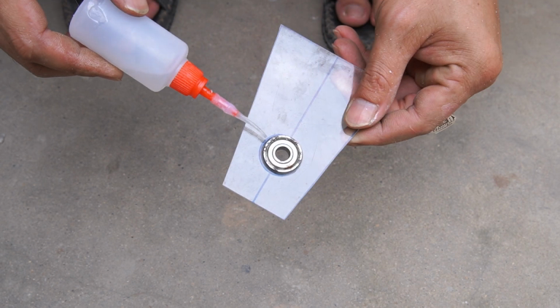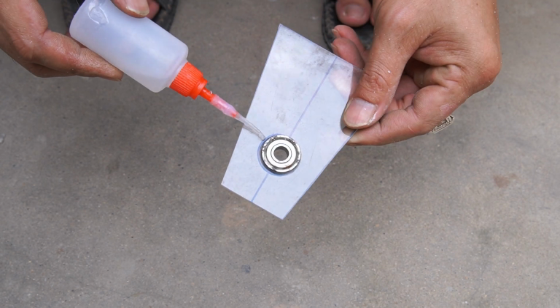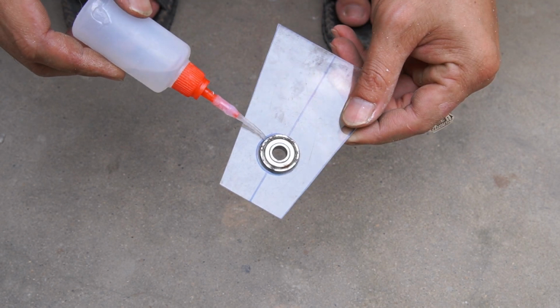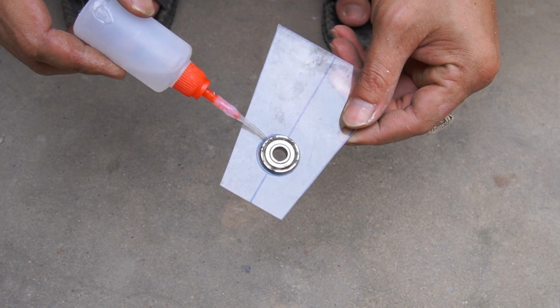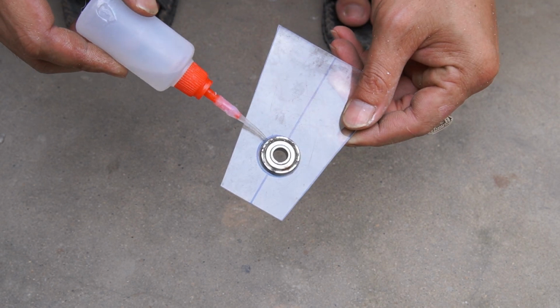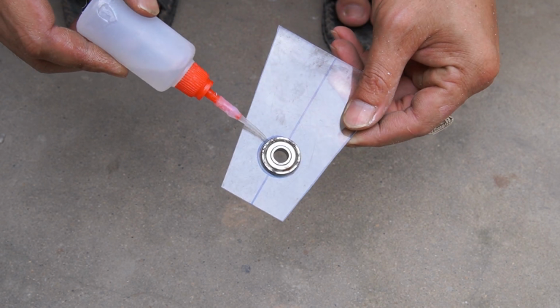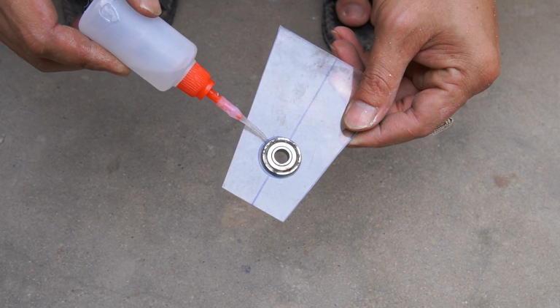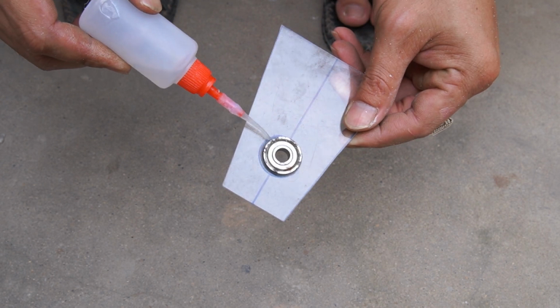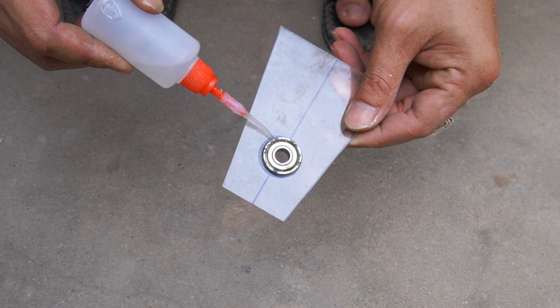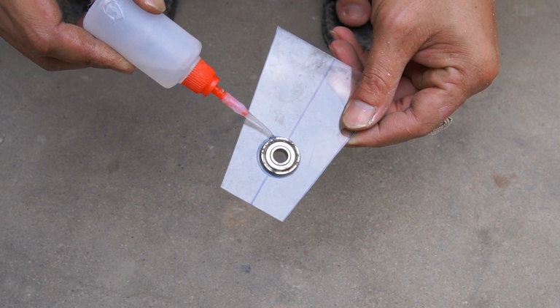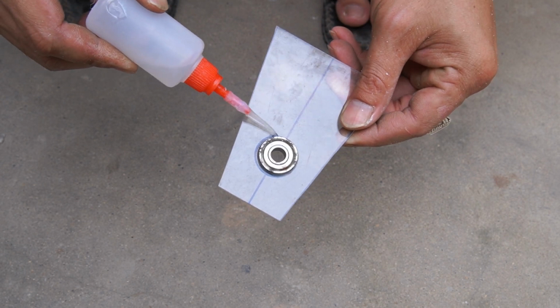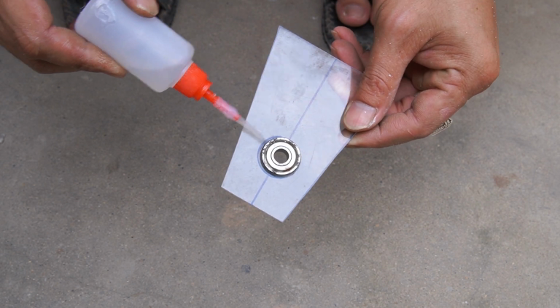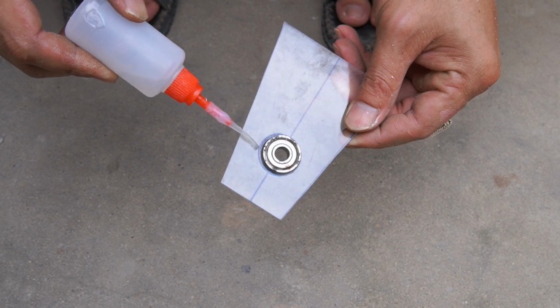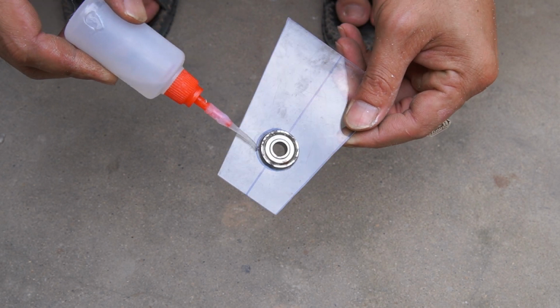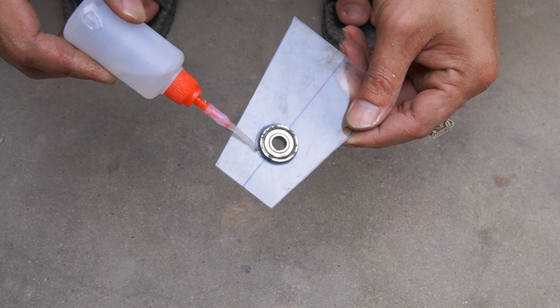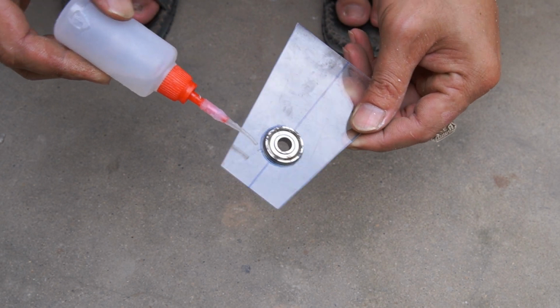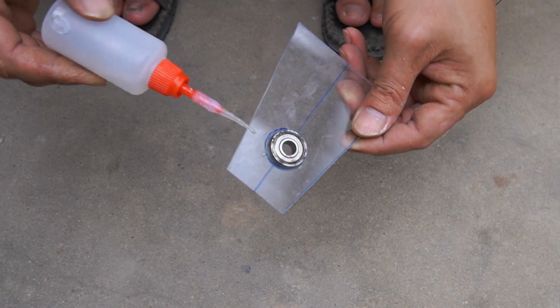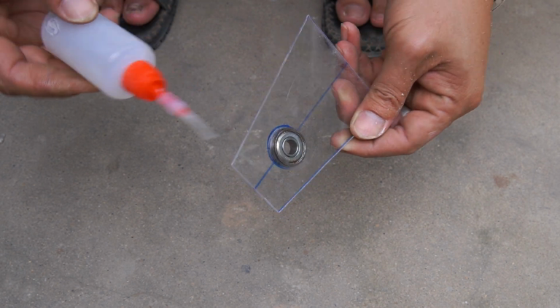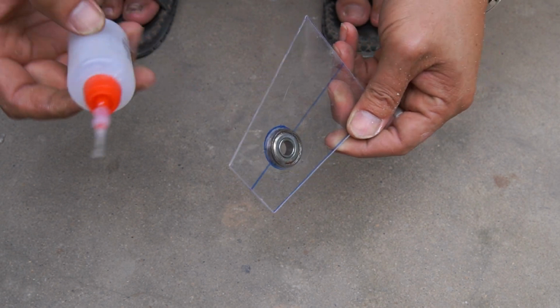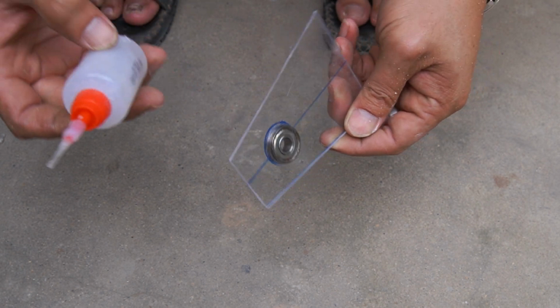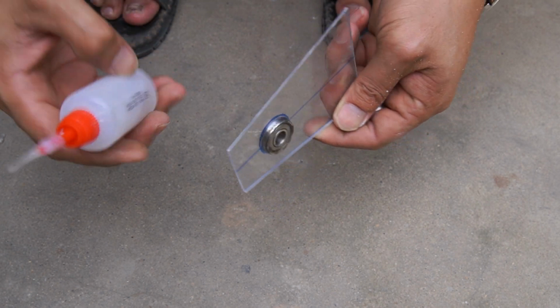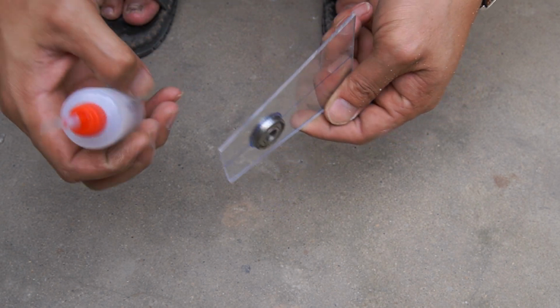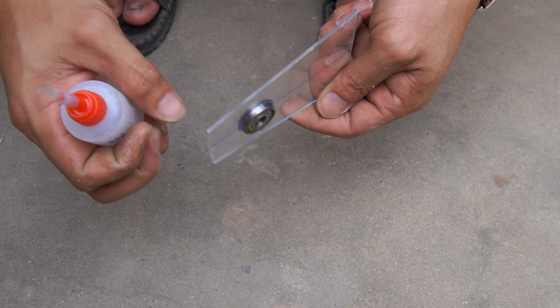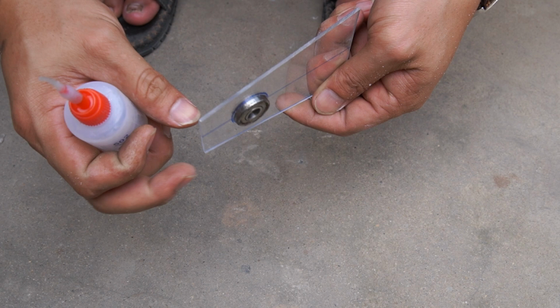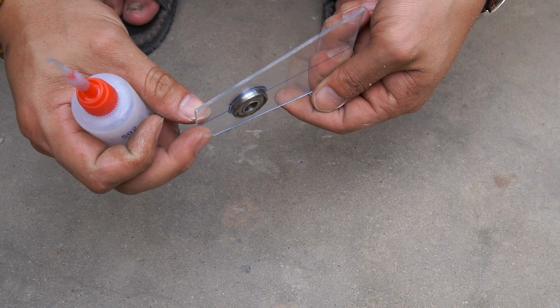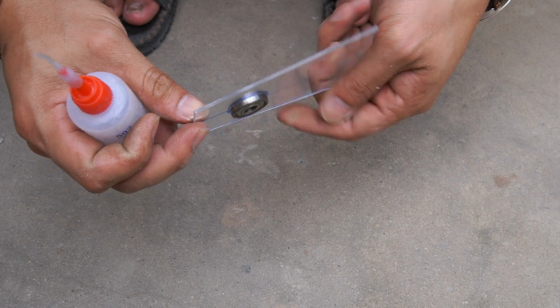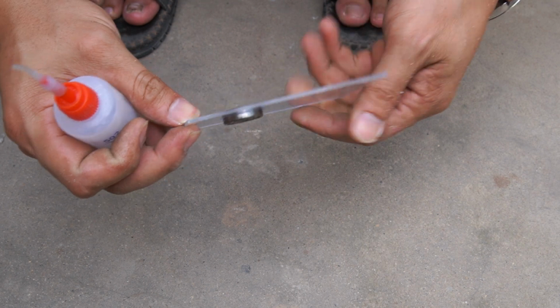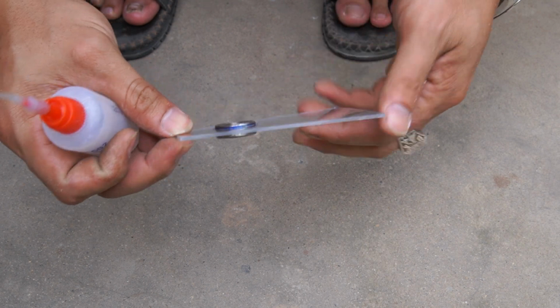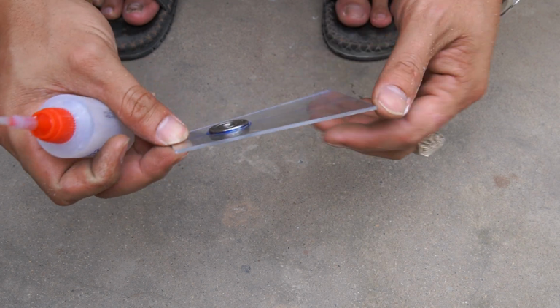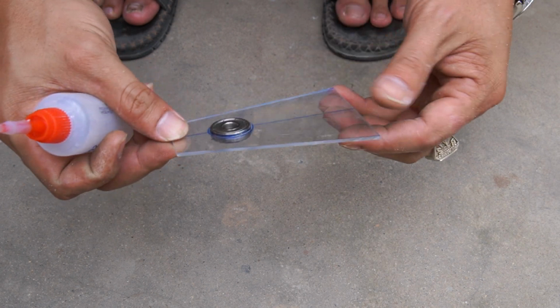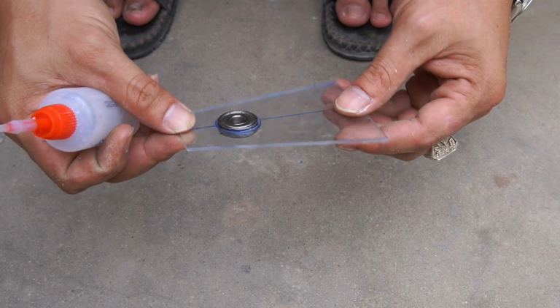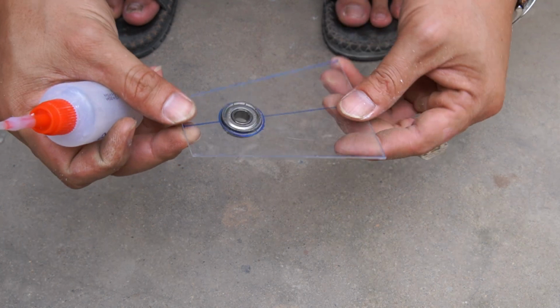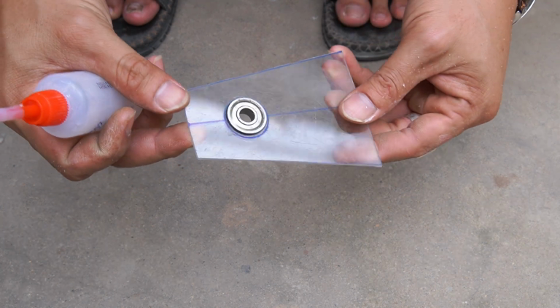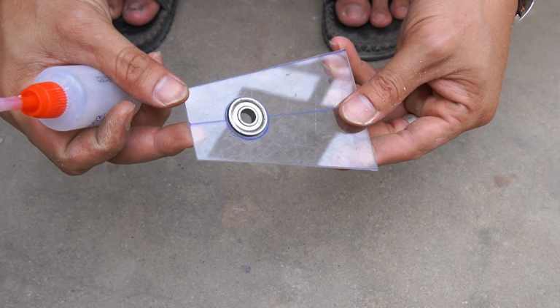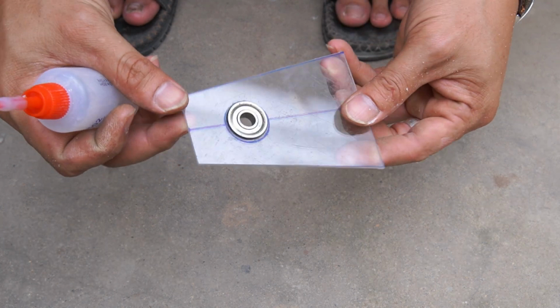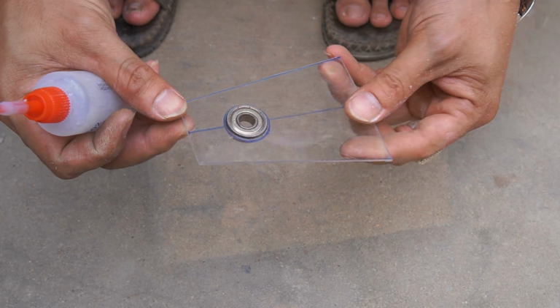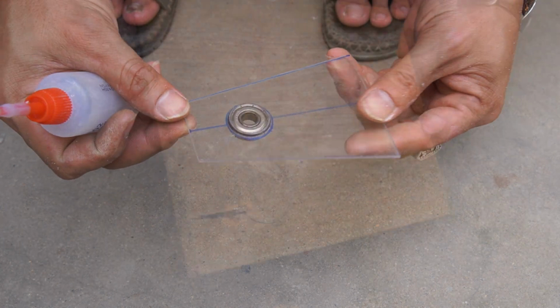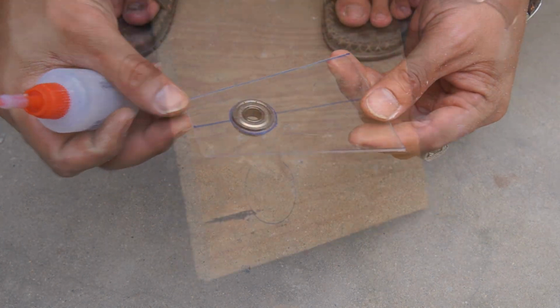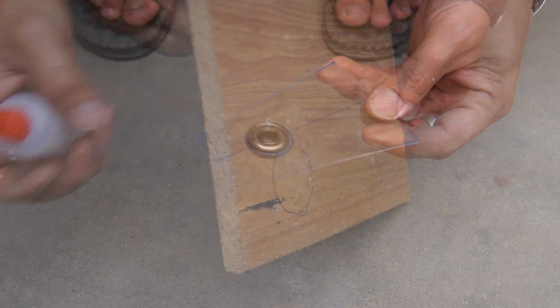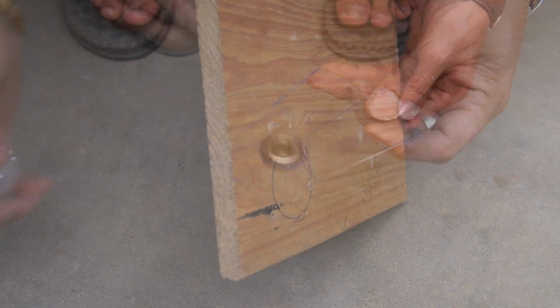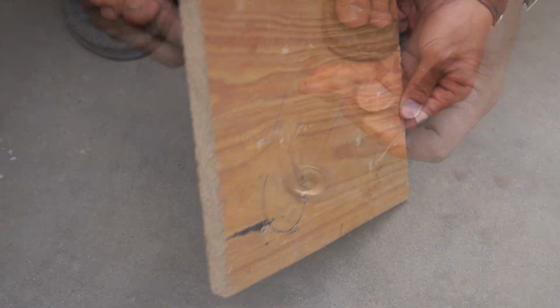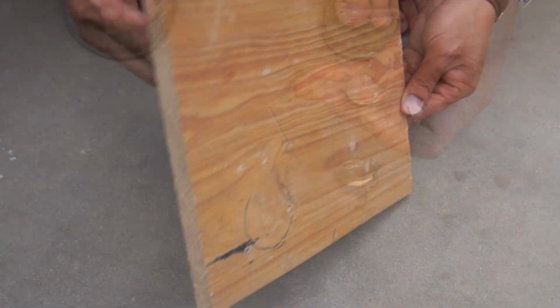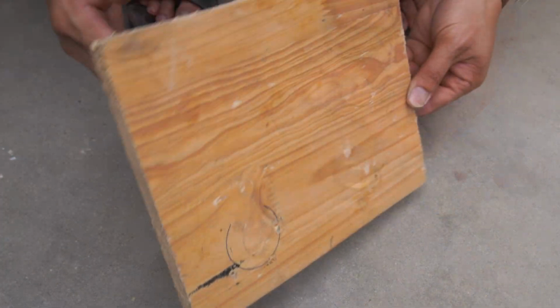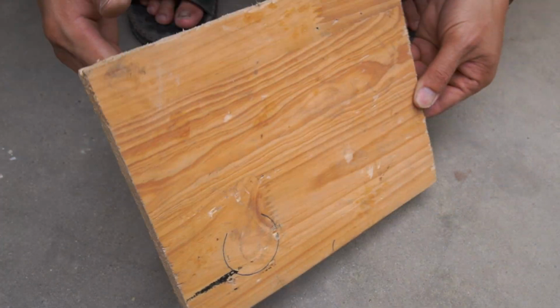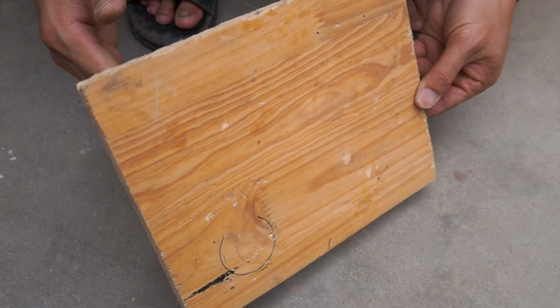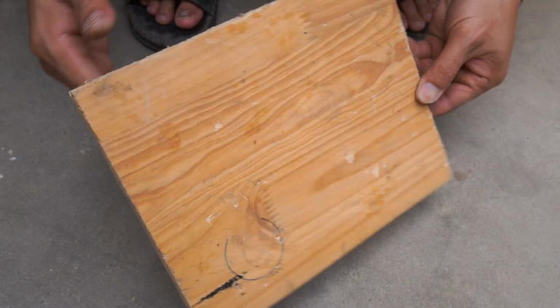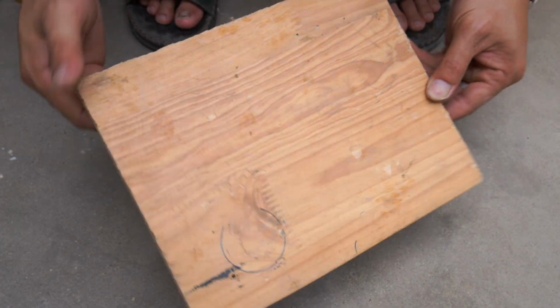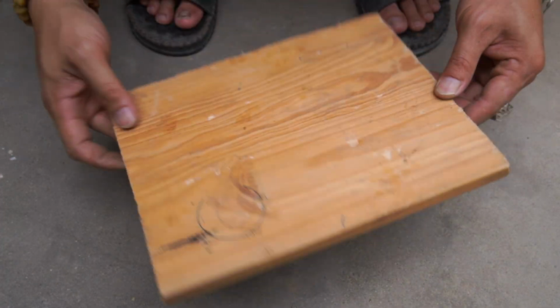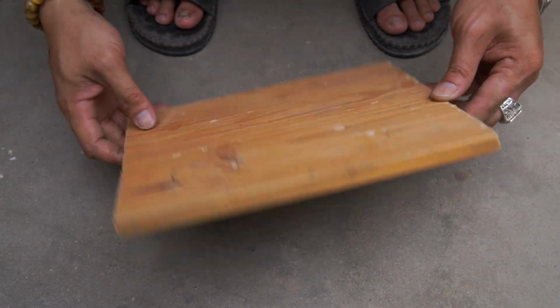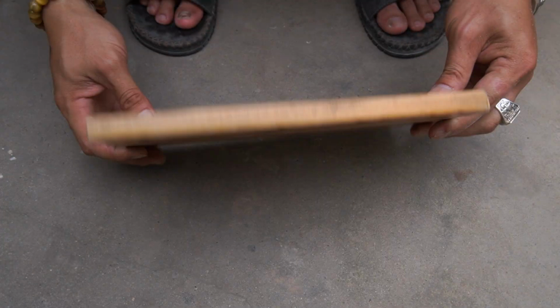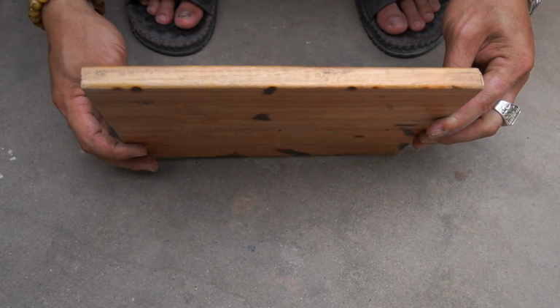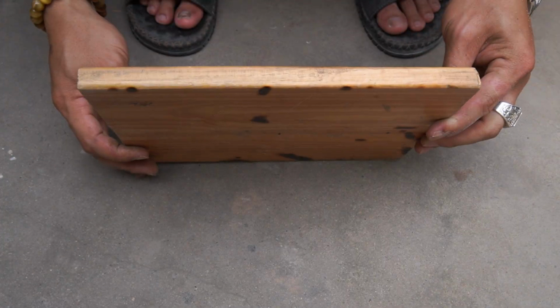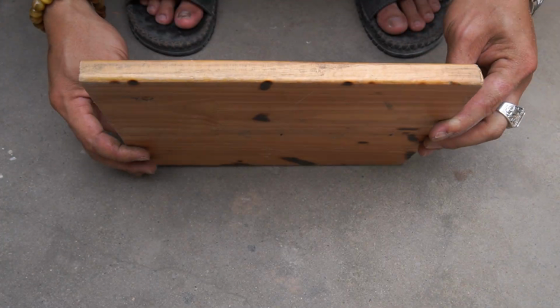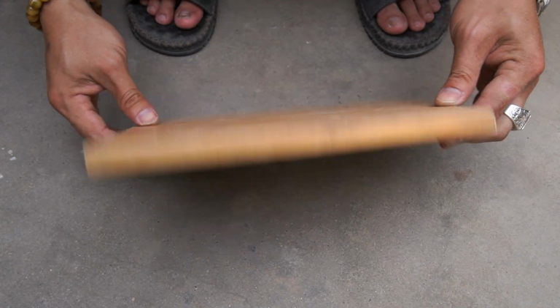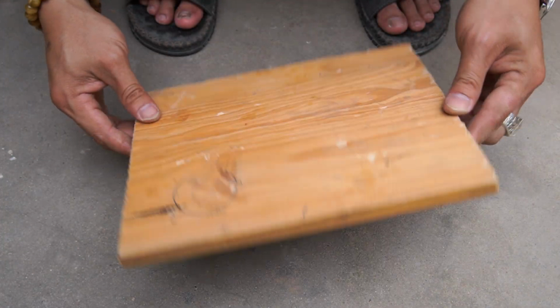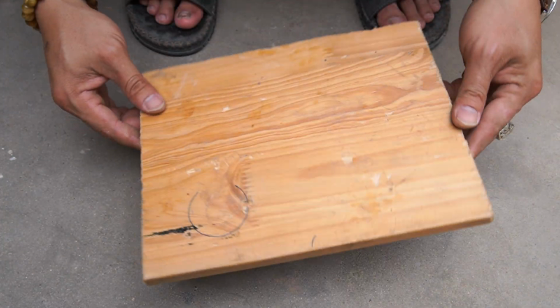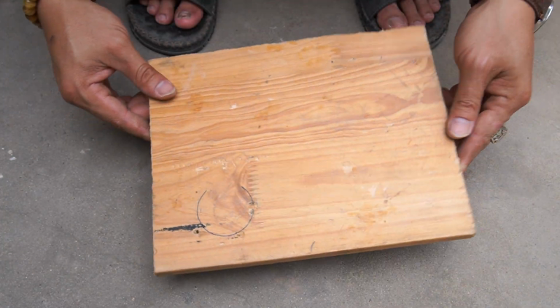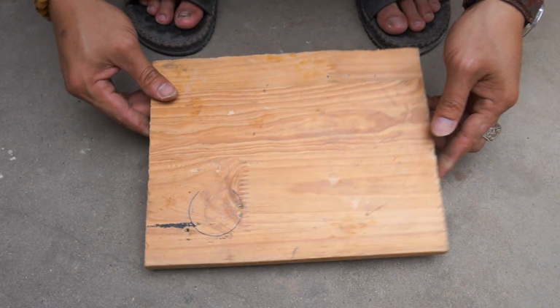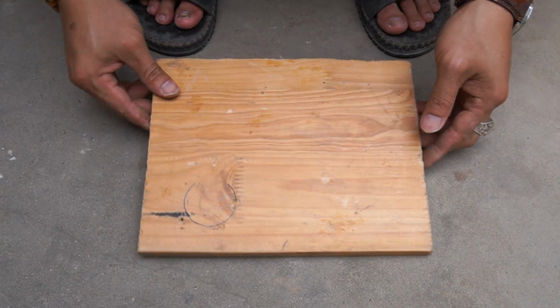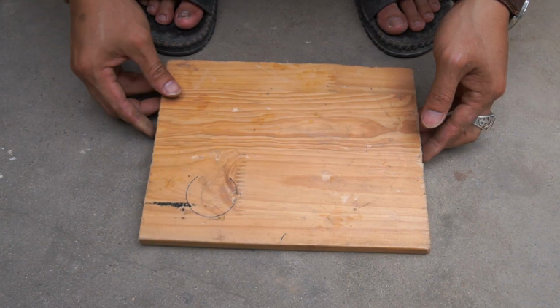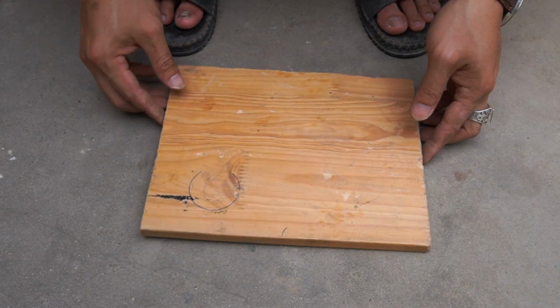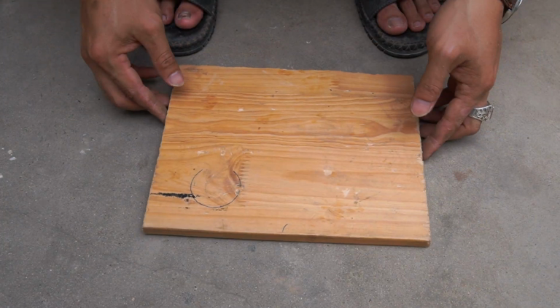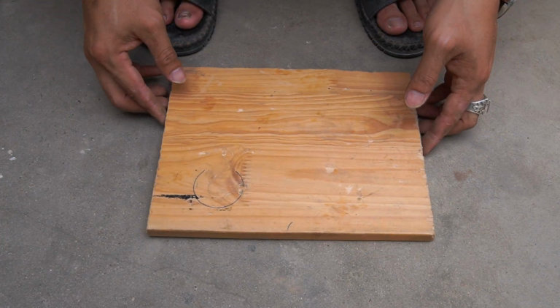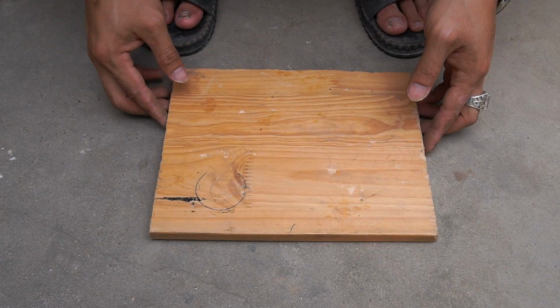I used a bearing the same size as the hole I made, and used a special glue to glue the bearing into the hole.